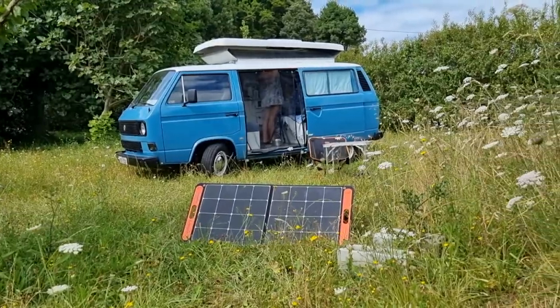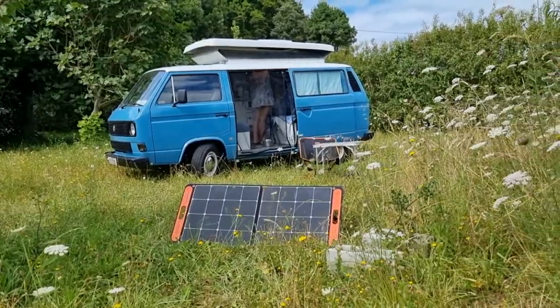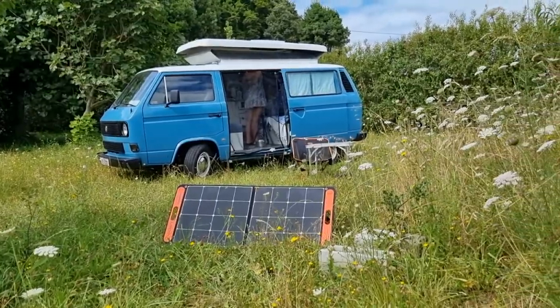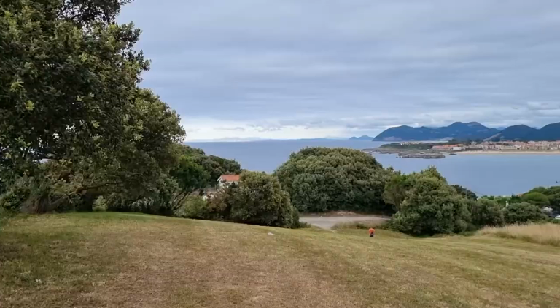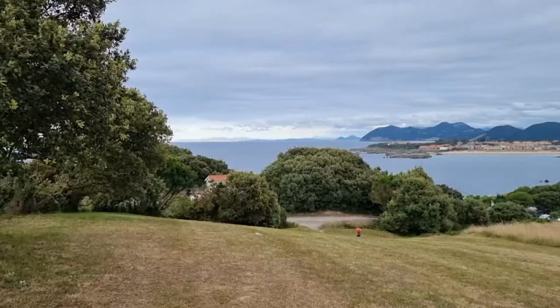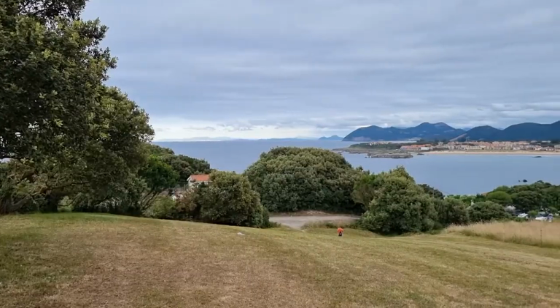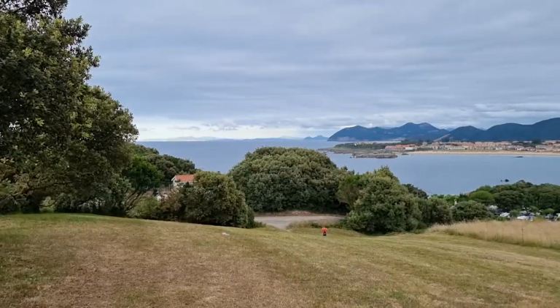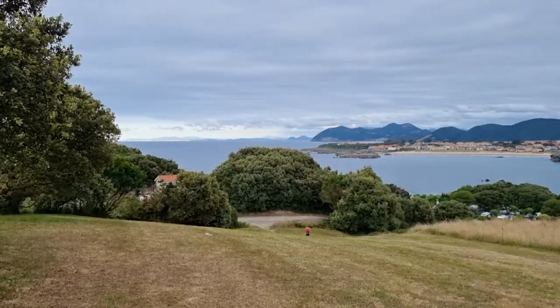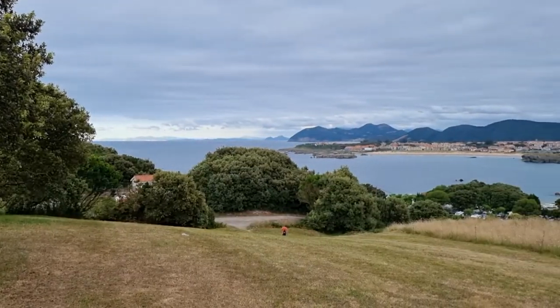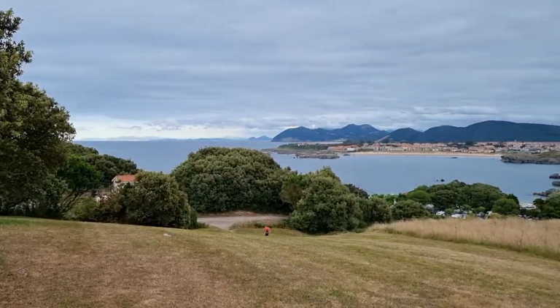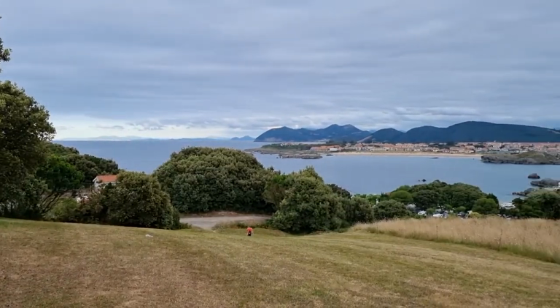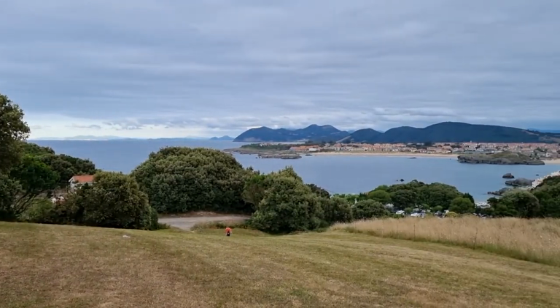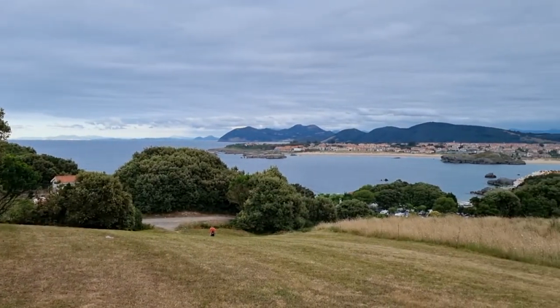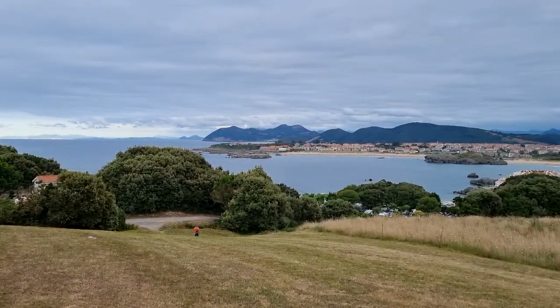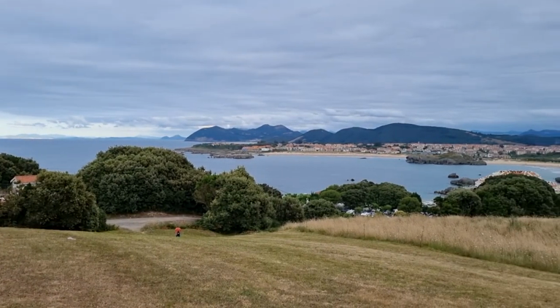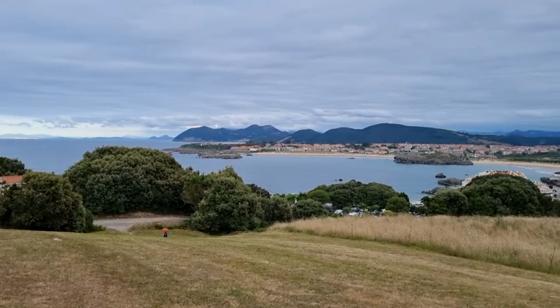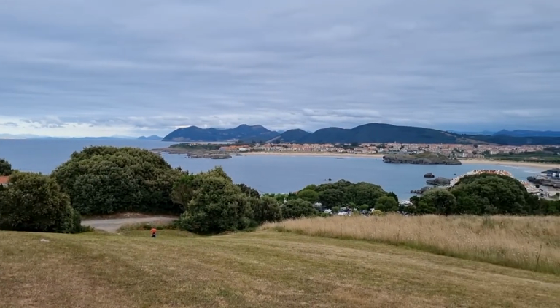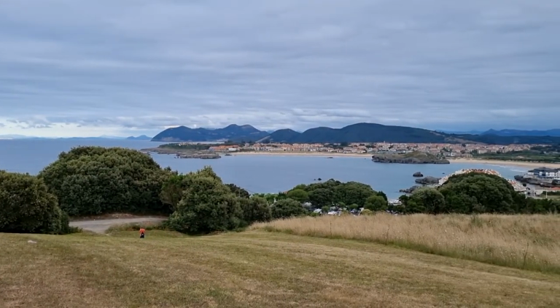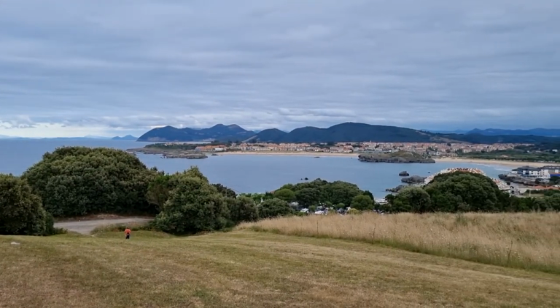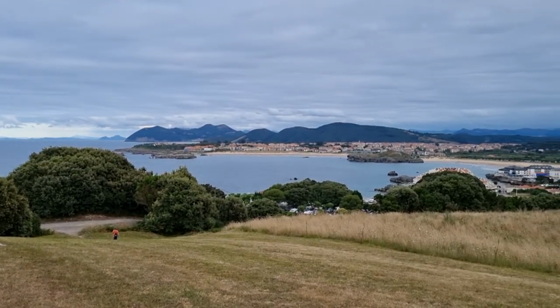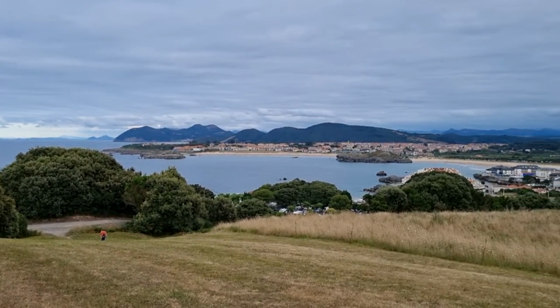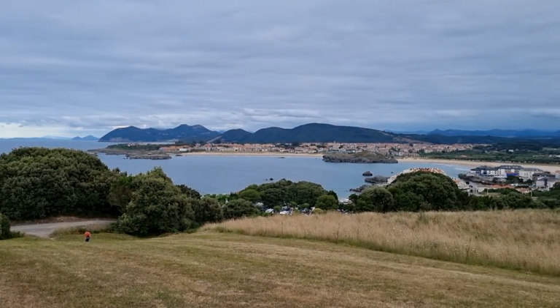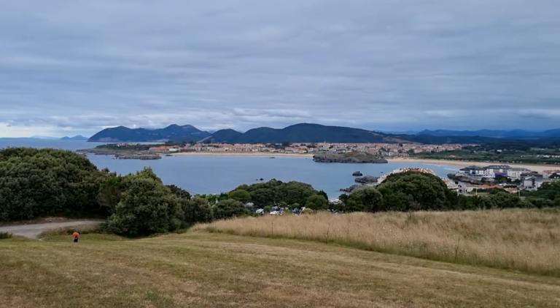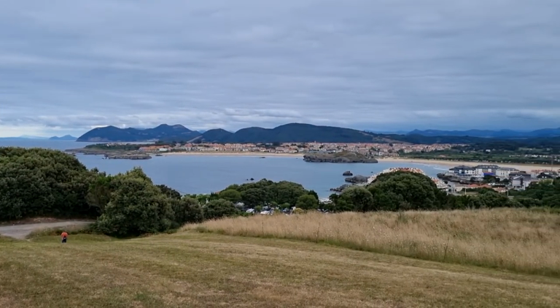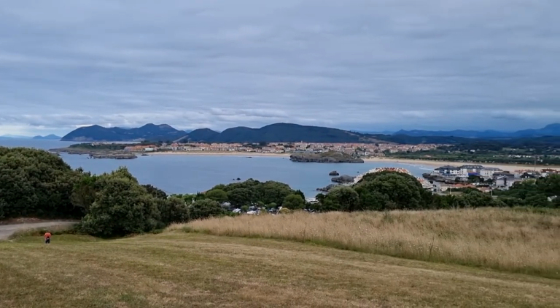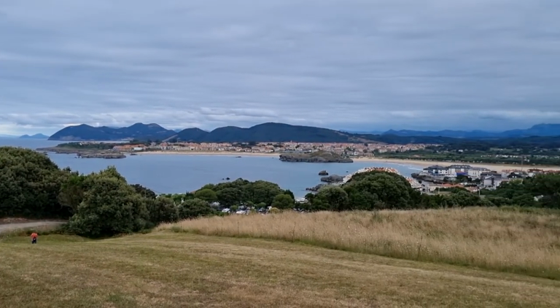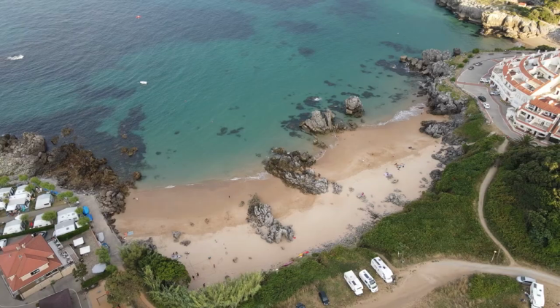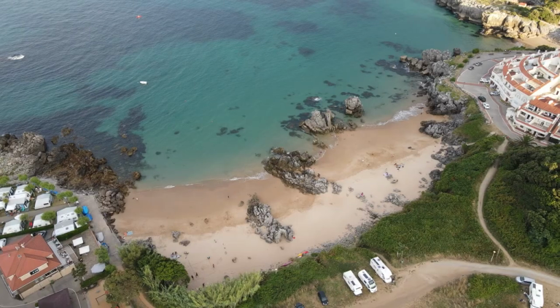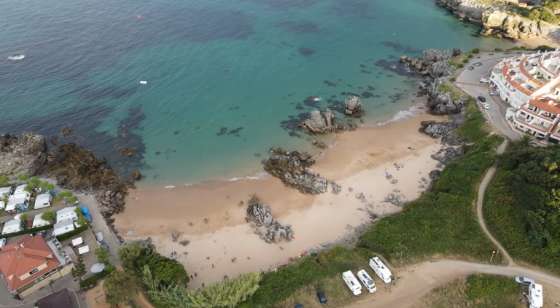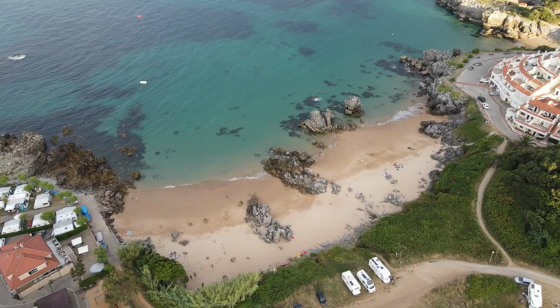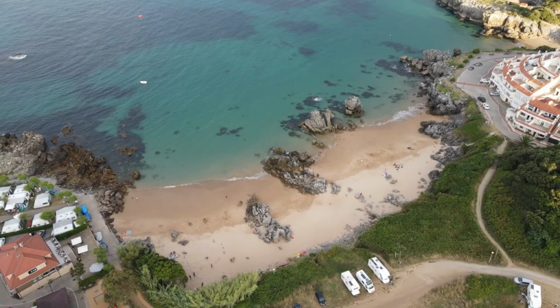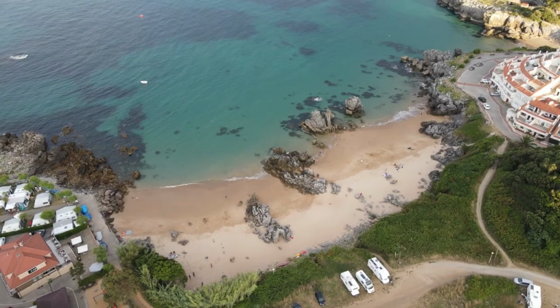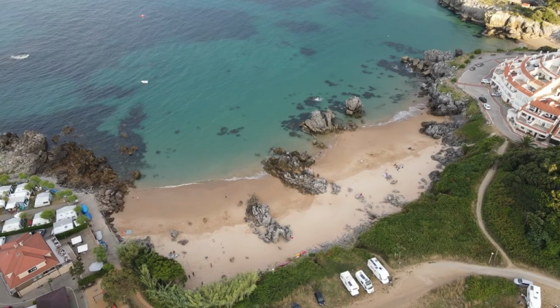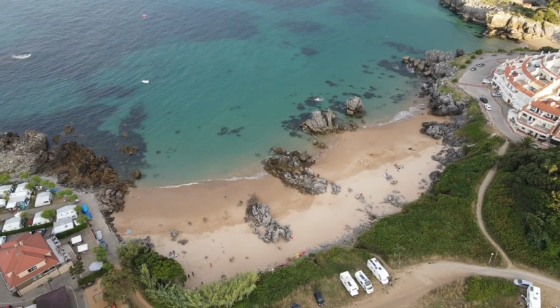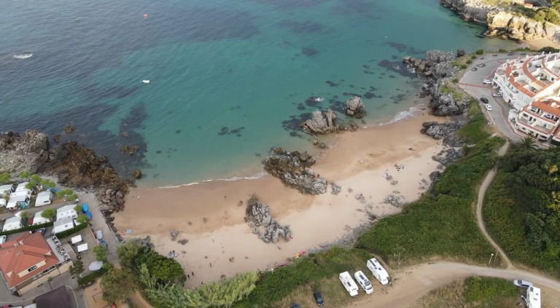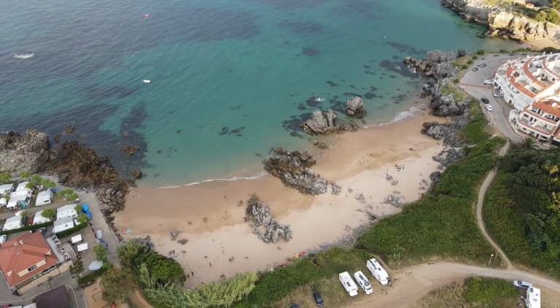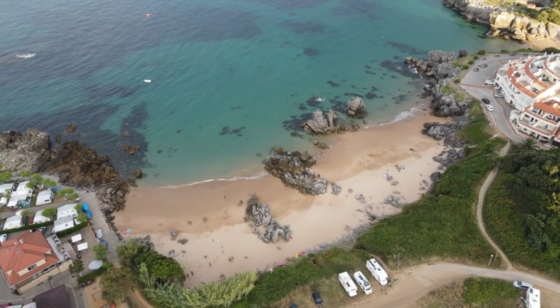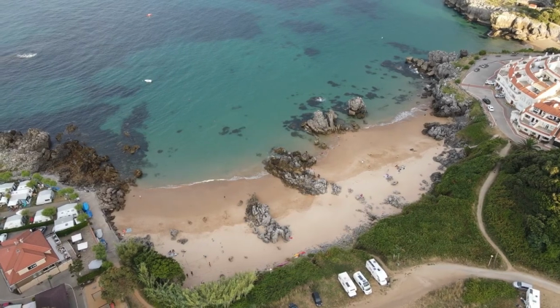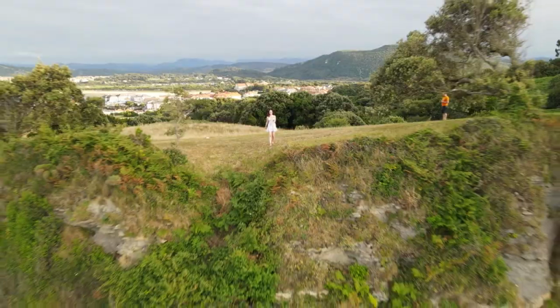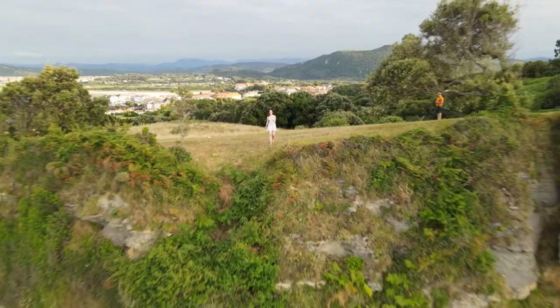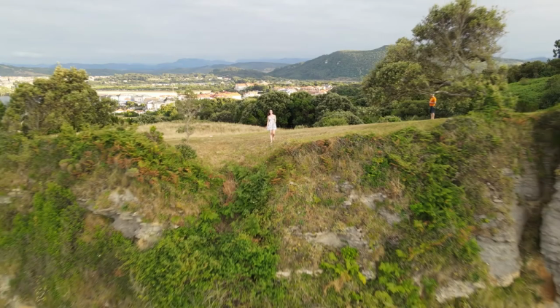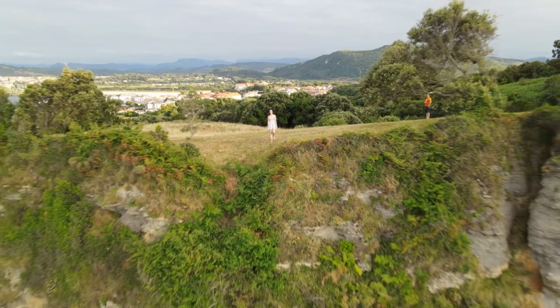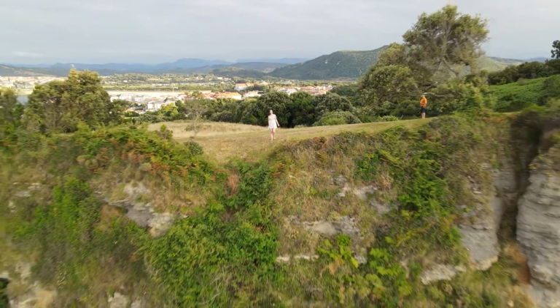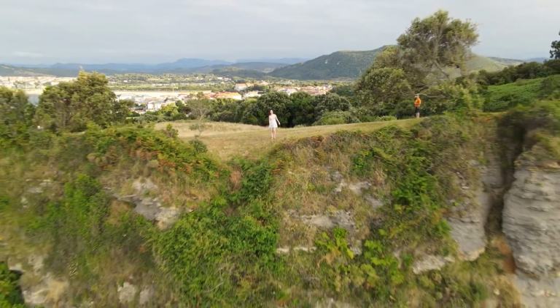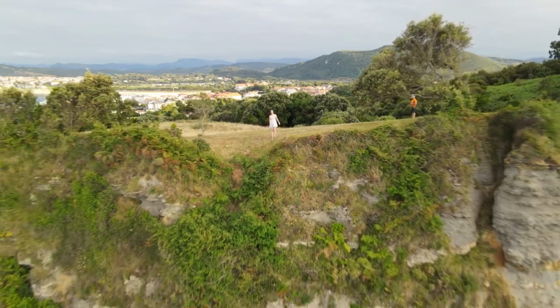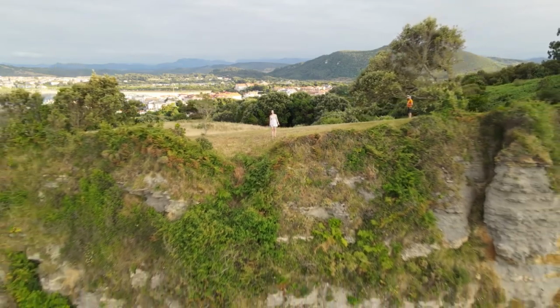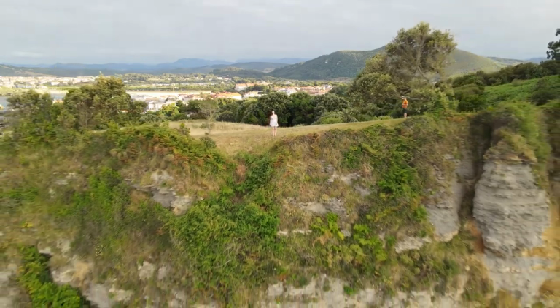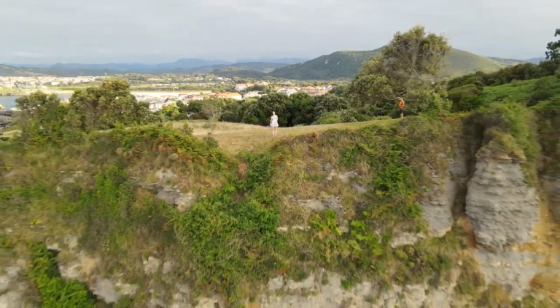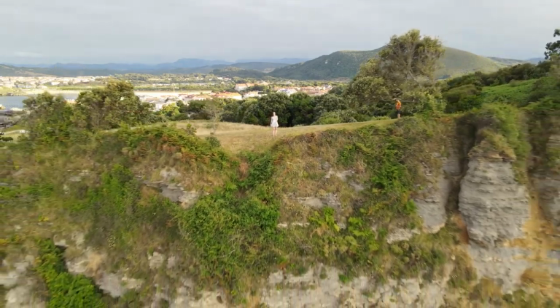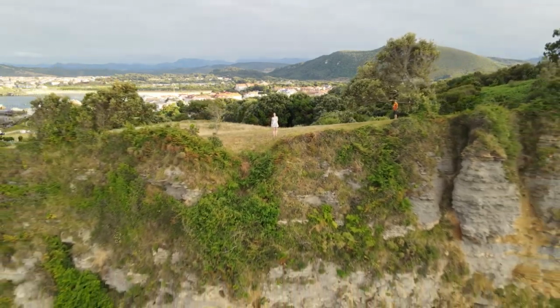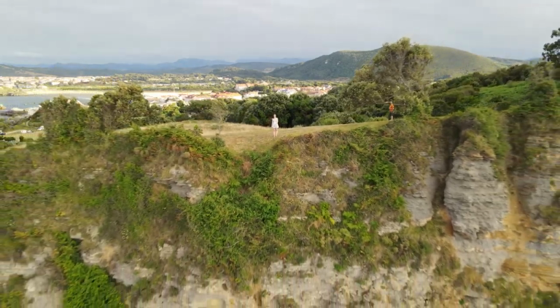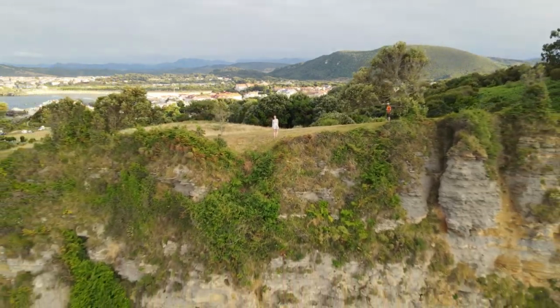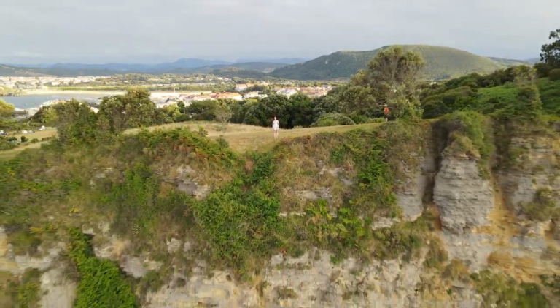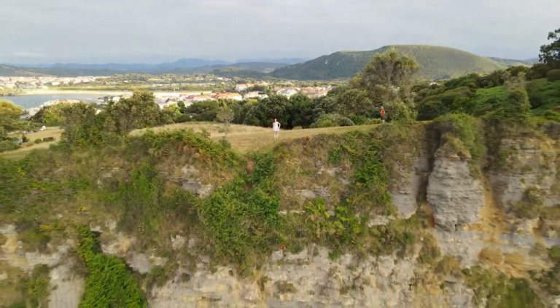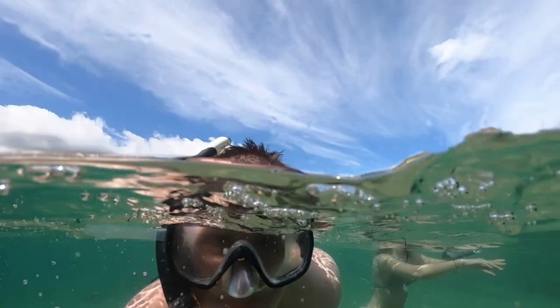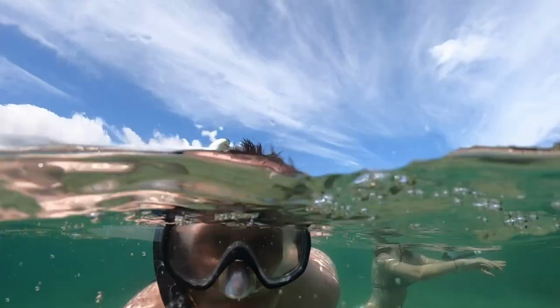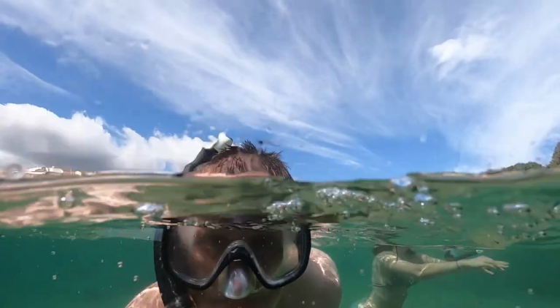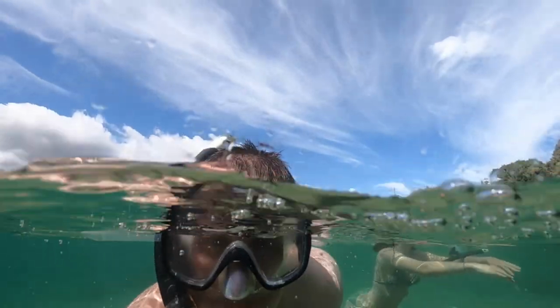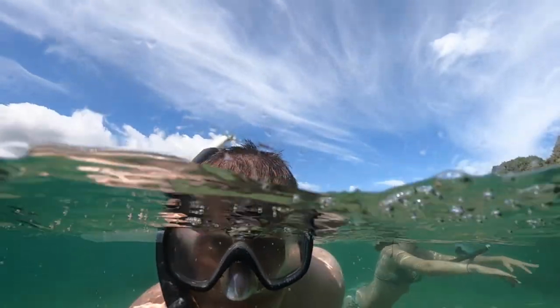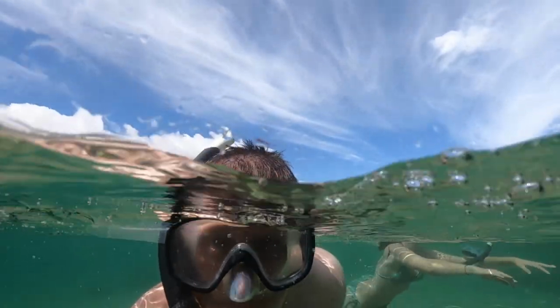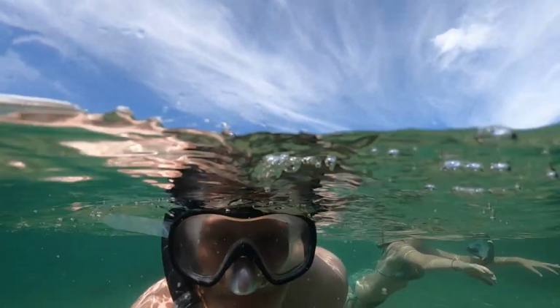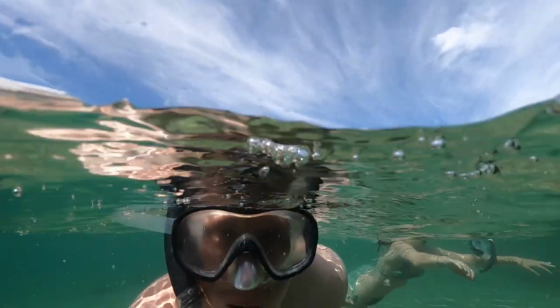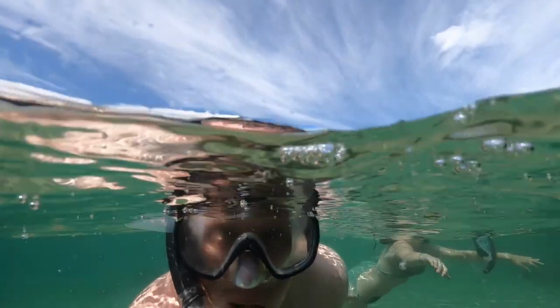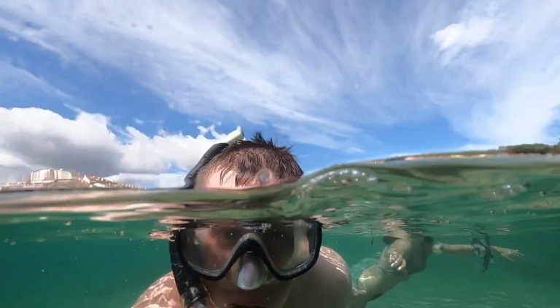We explored all Isla had to offer, from rugged coastline to incredible viewing points to a spectacular underwater world.